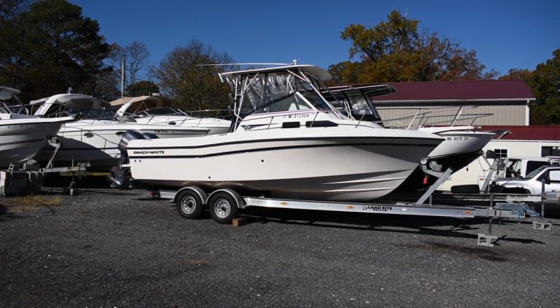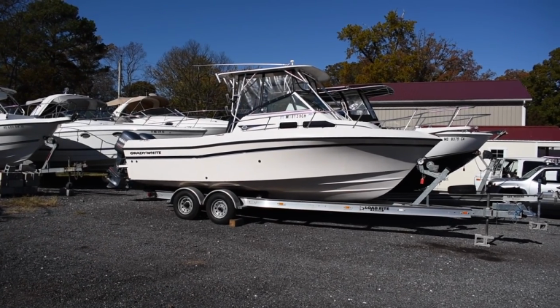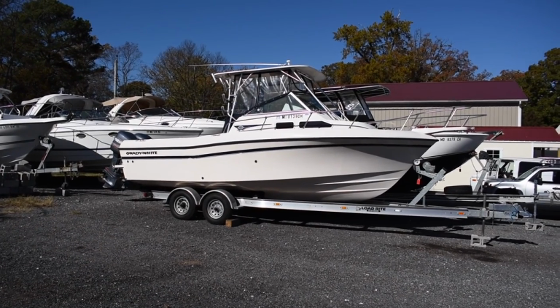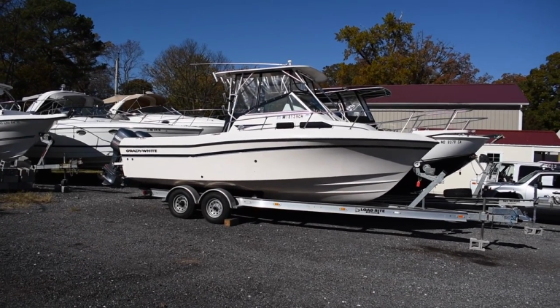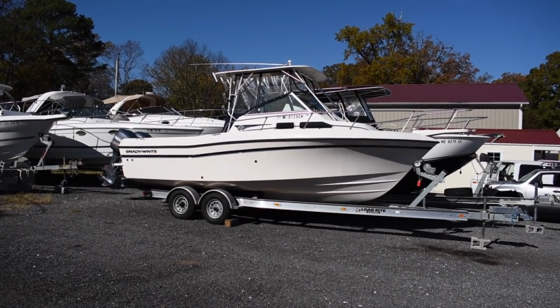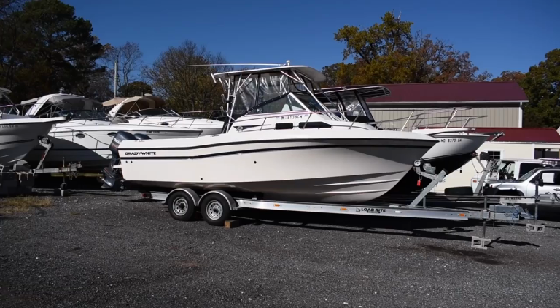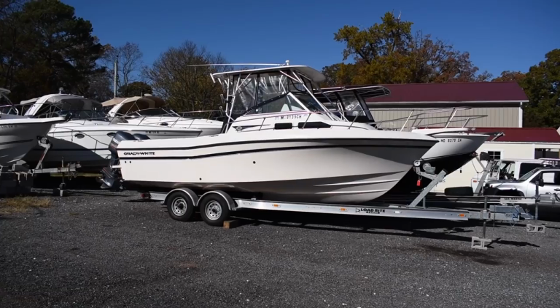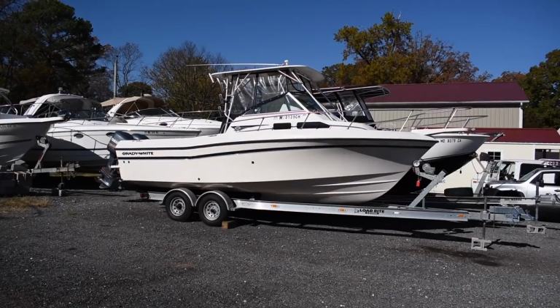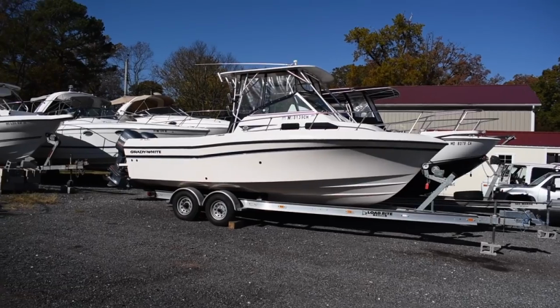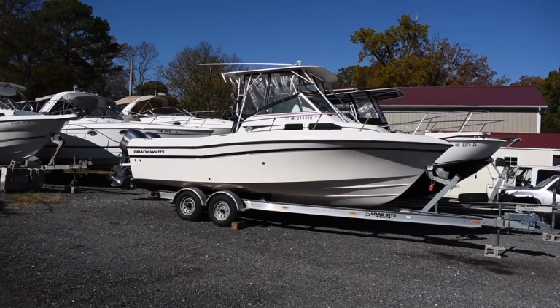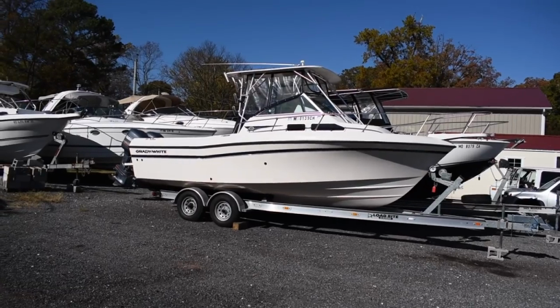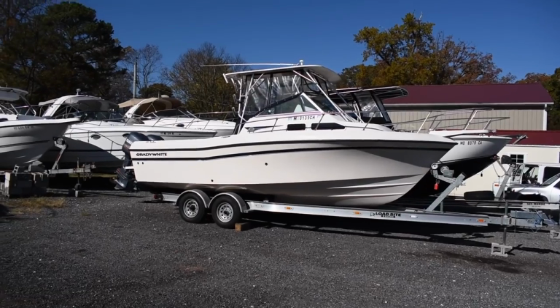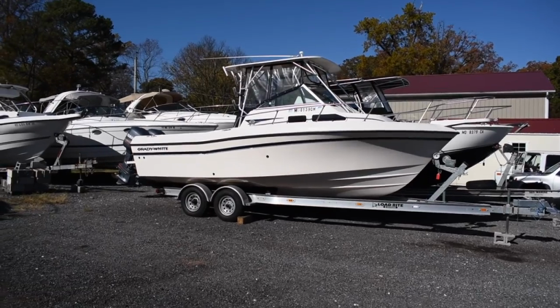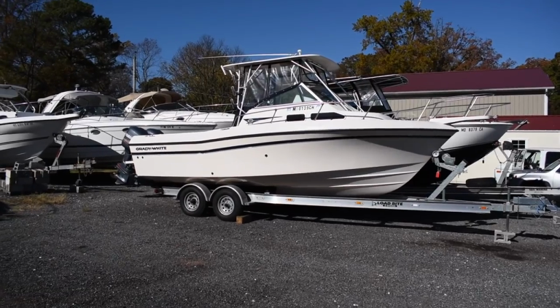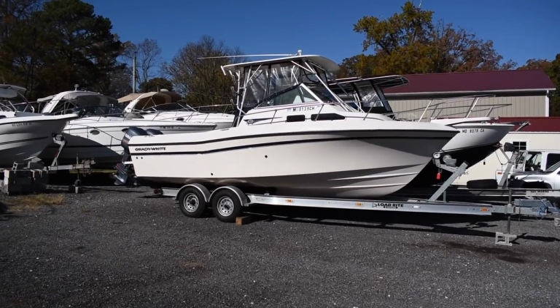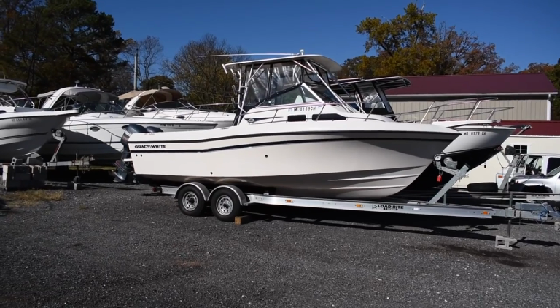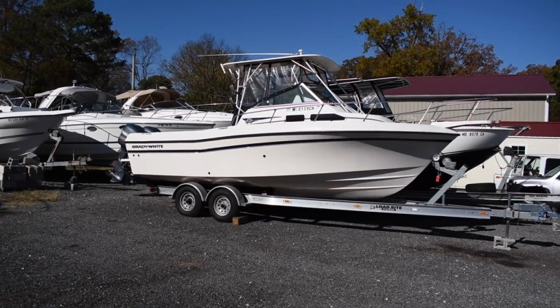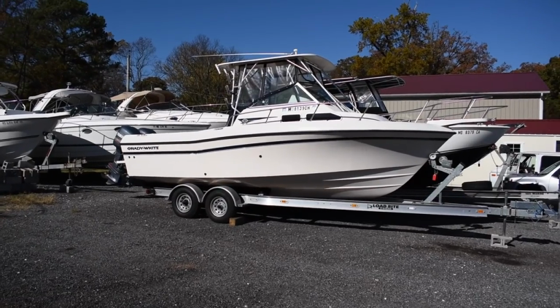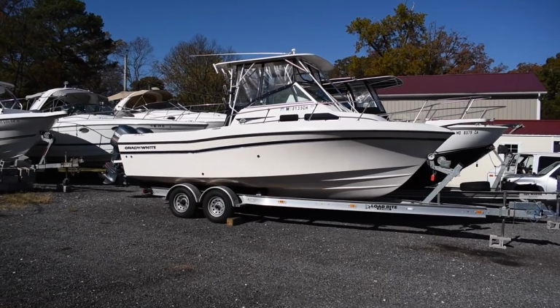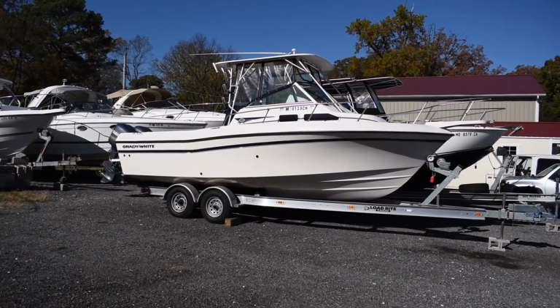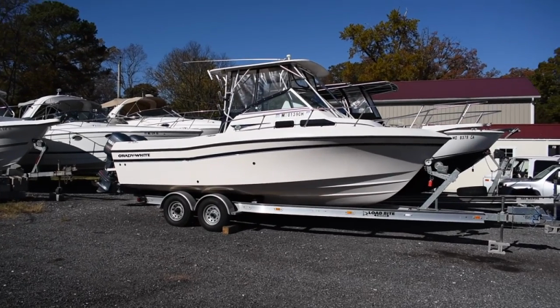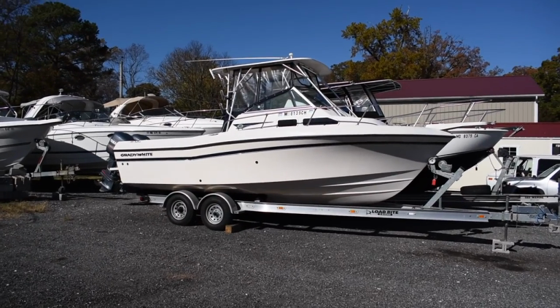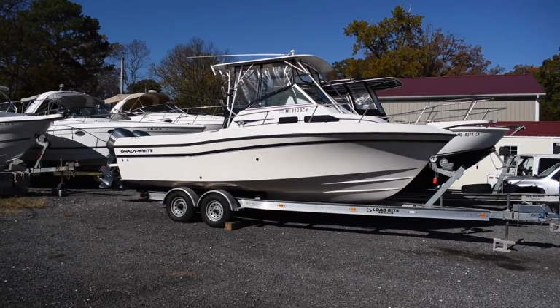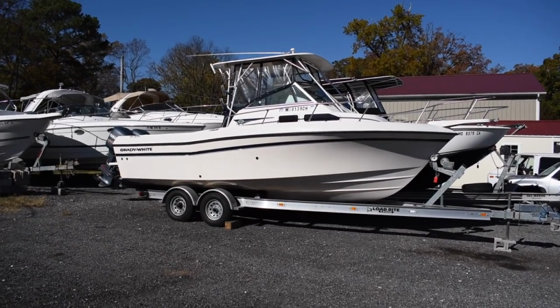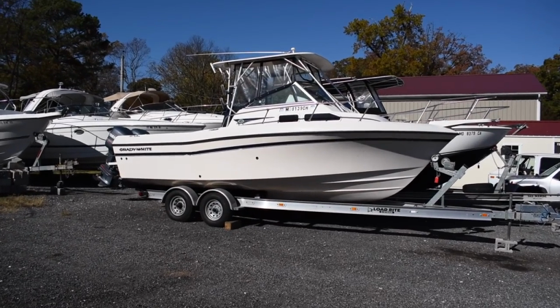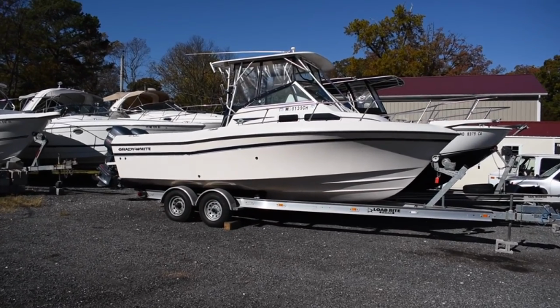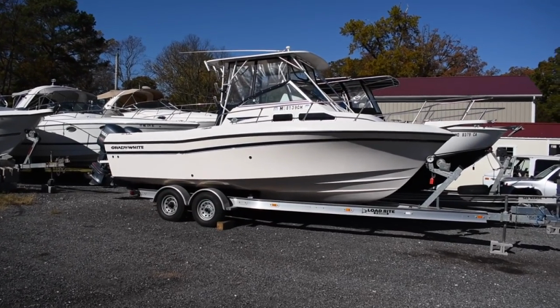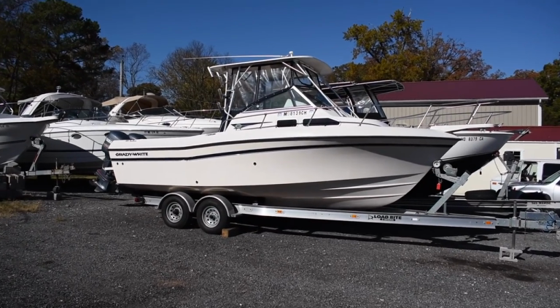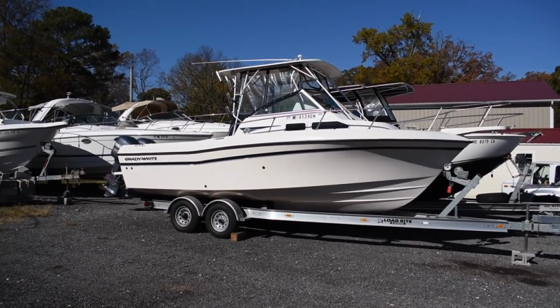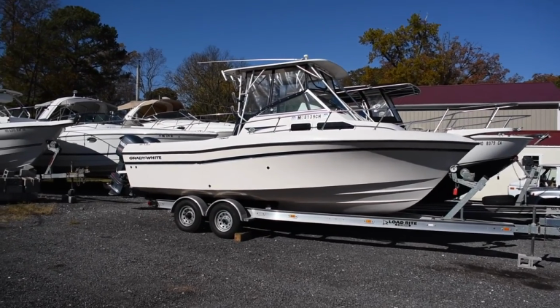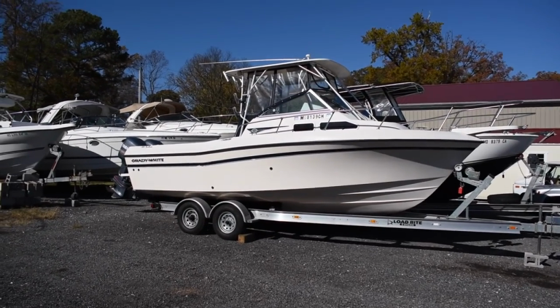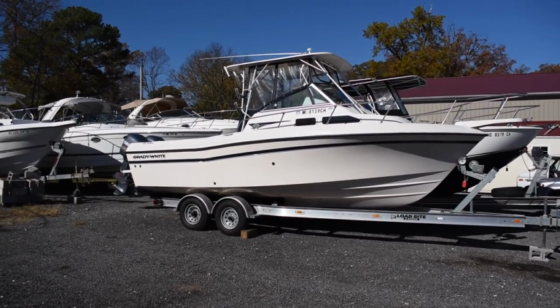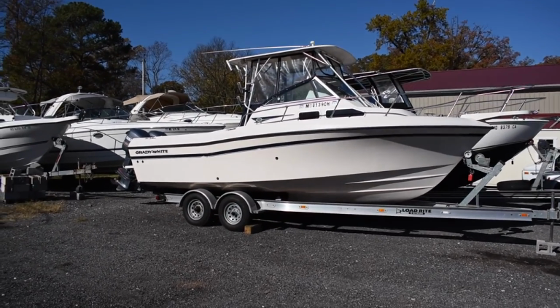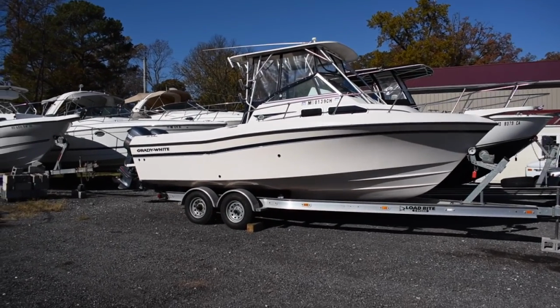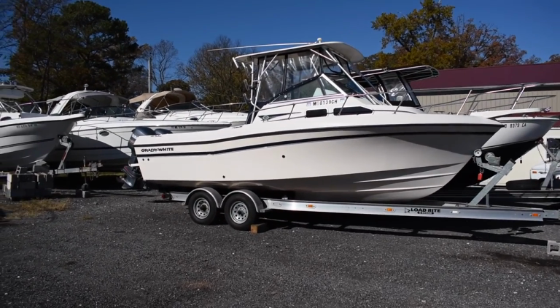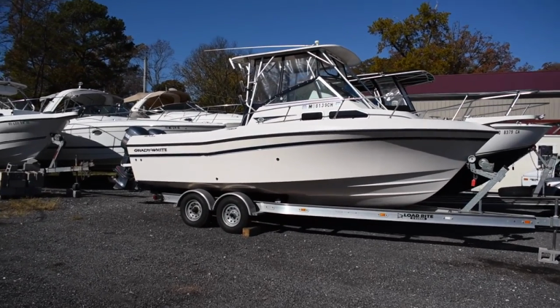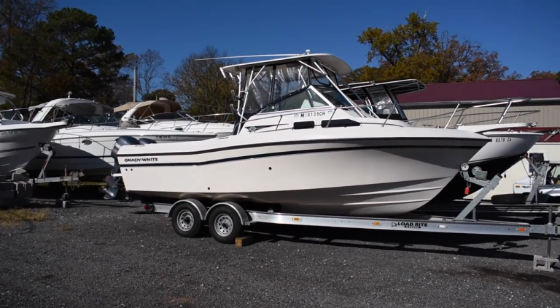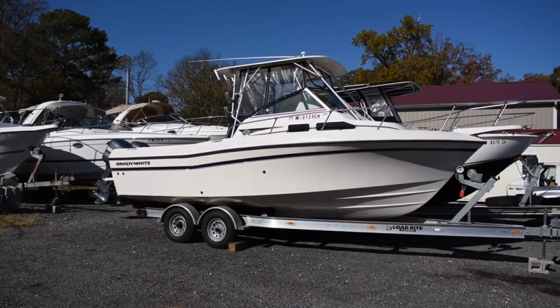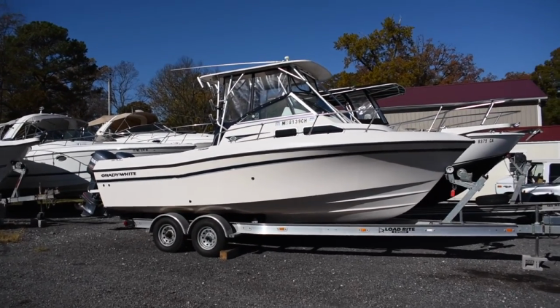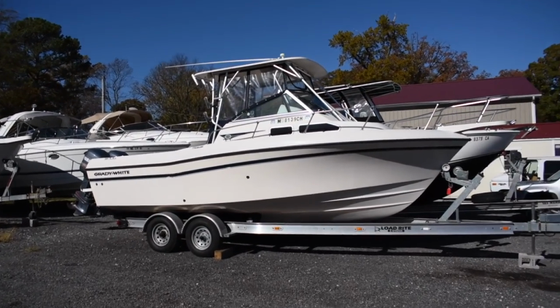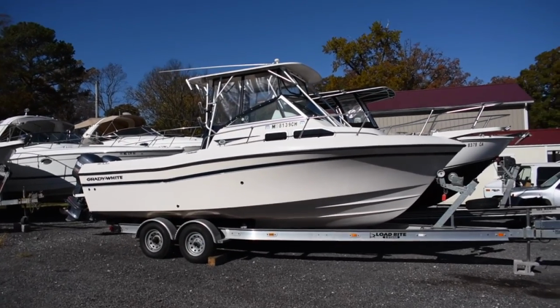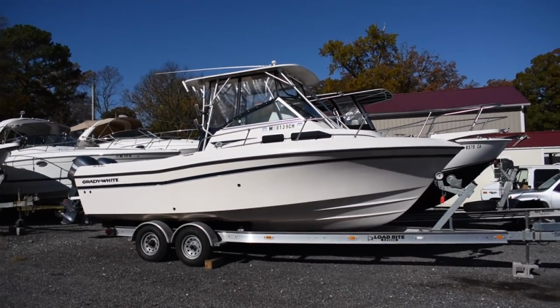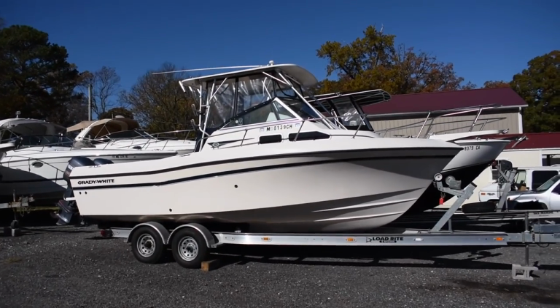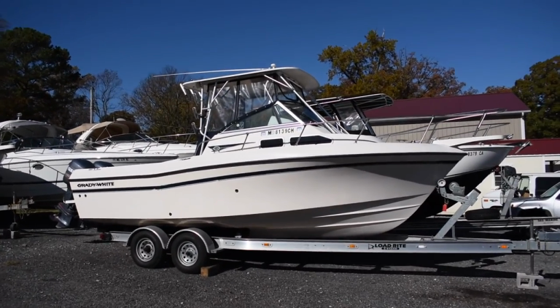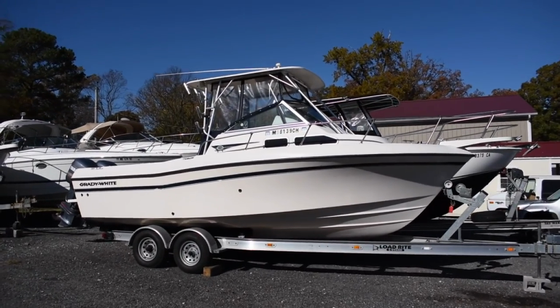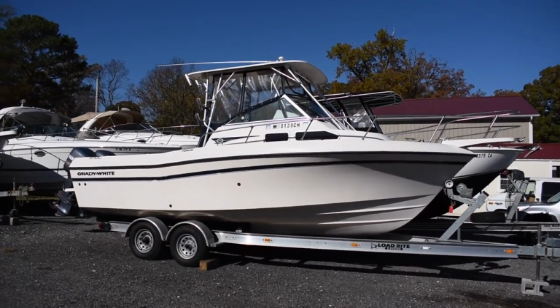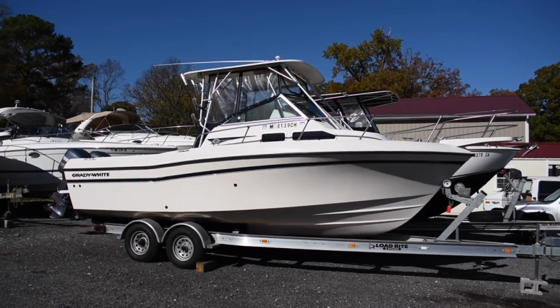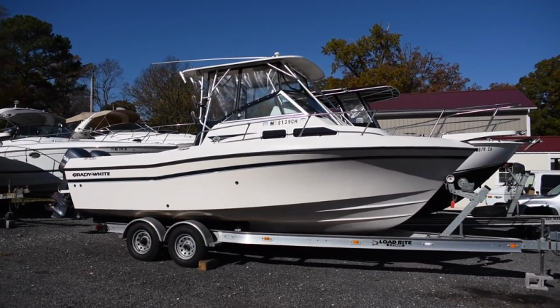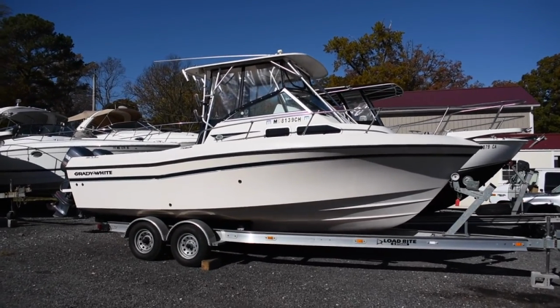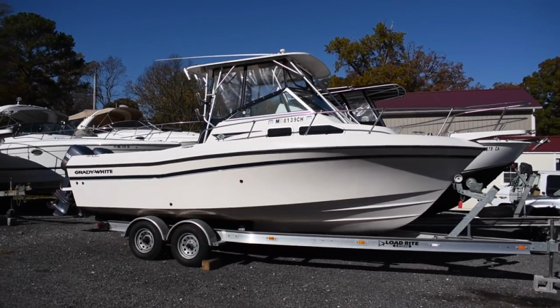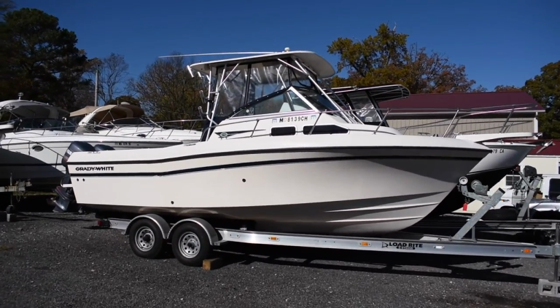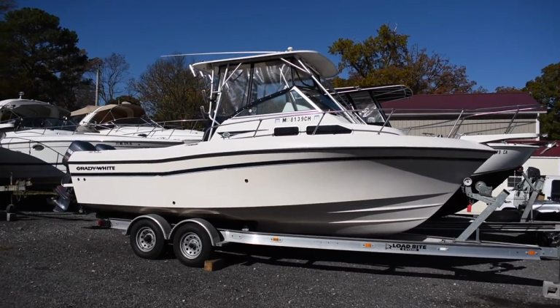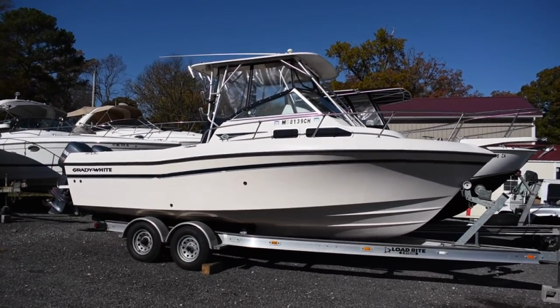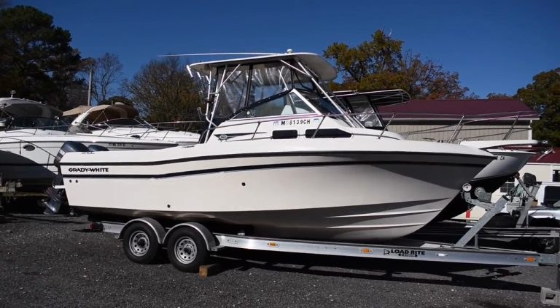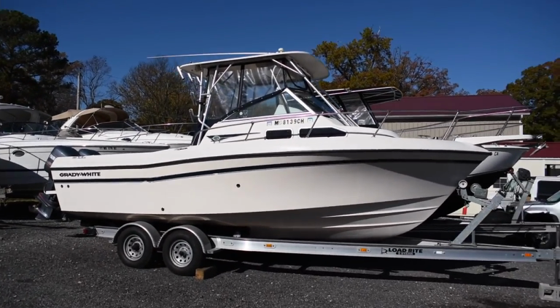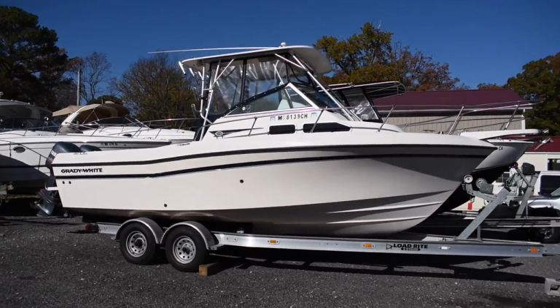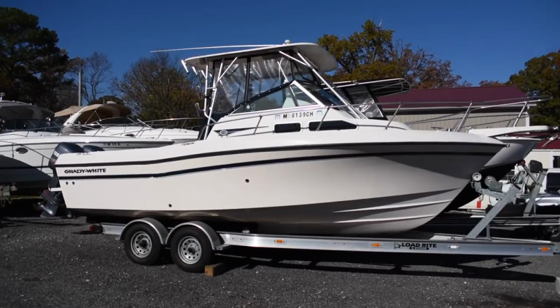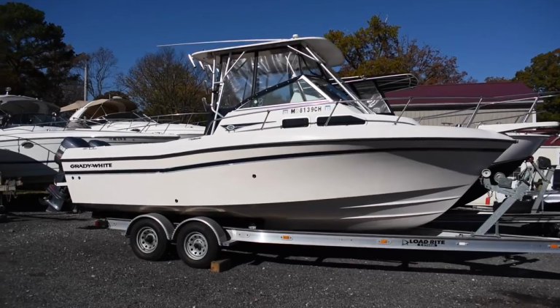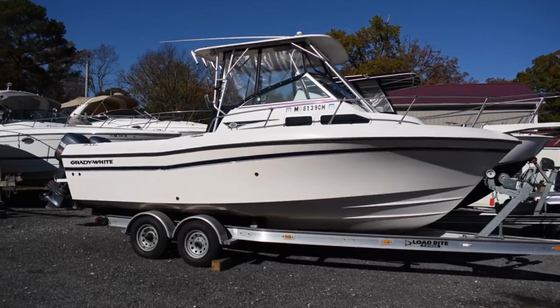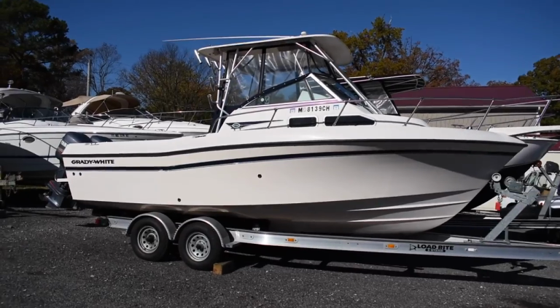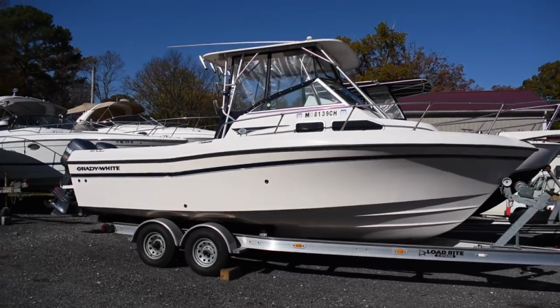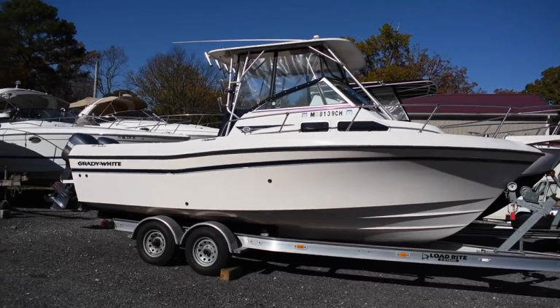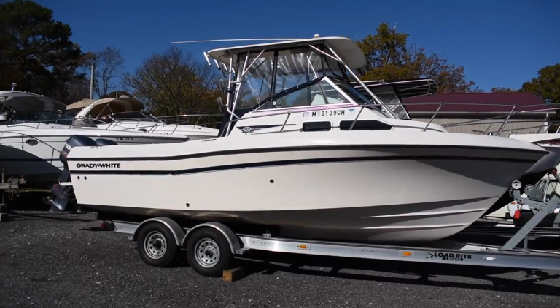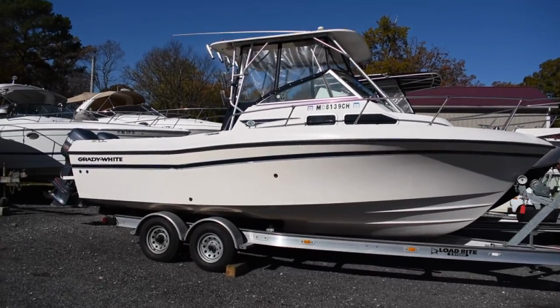Hey guys, it's Hunter from Maryland Boat Sales. Today I'm going to be showing you a 2000 Grady White 232 Gulf Stream.